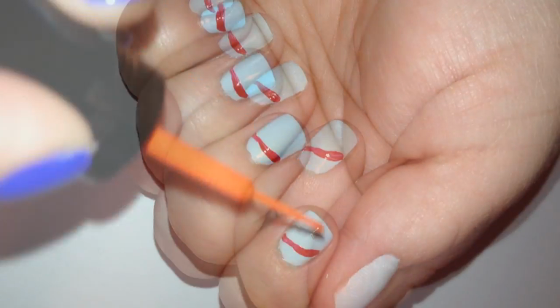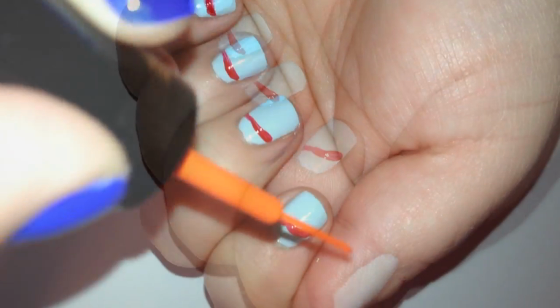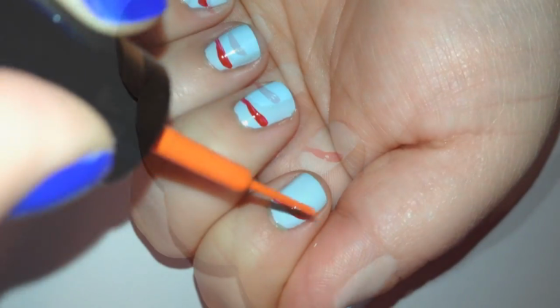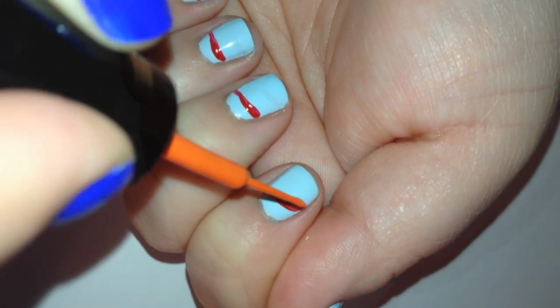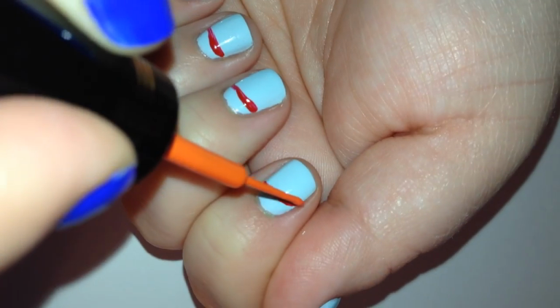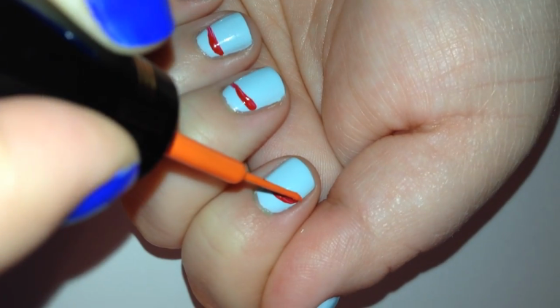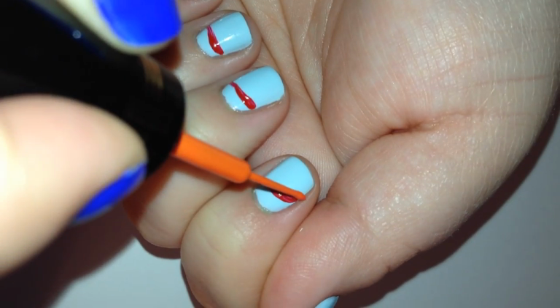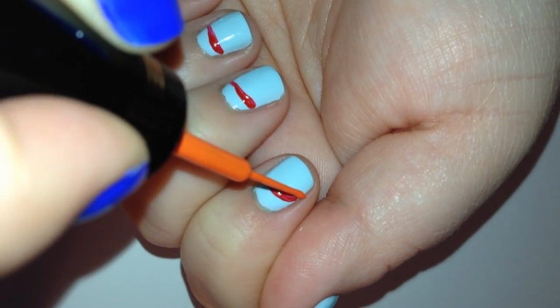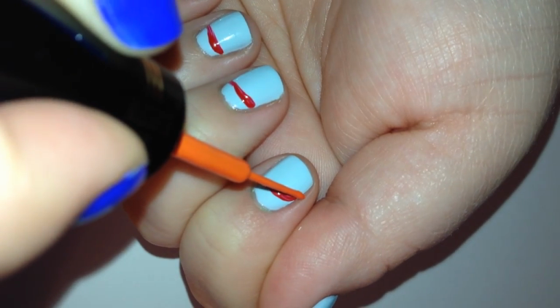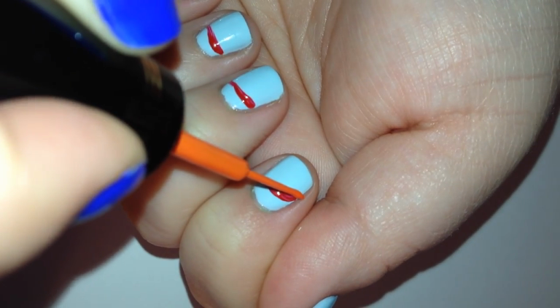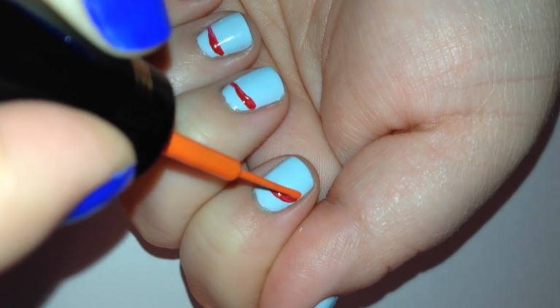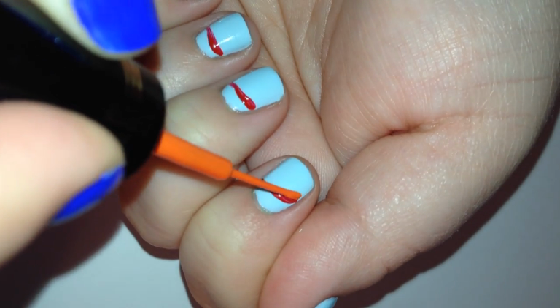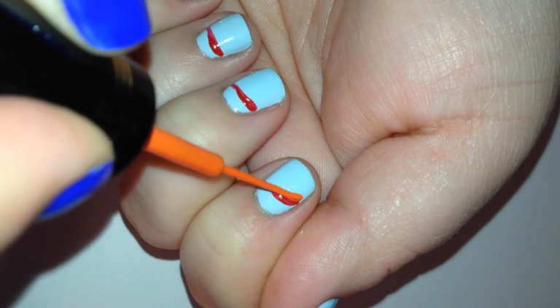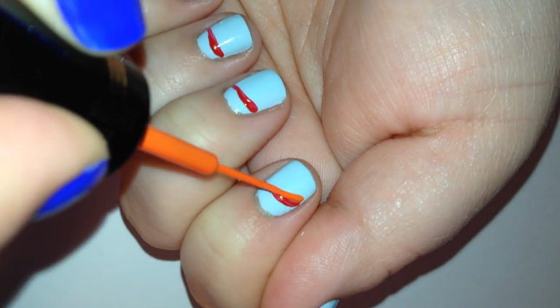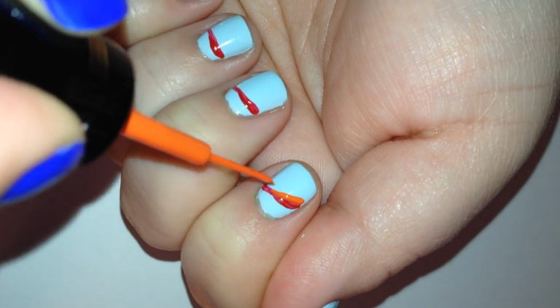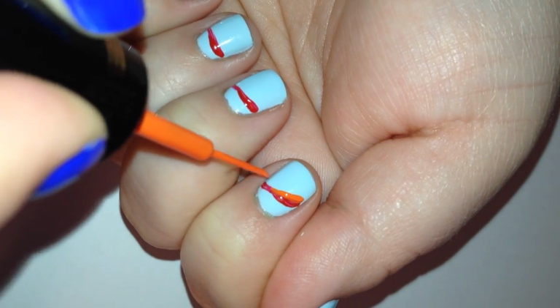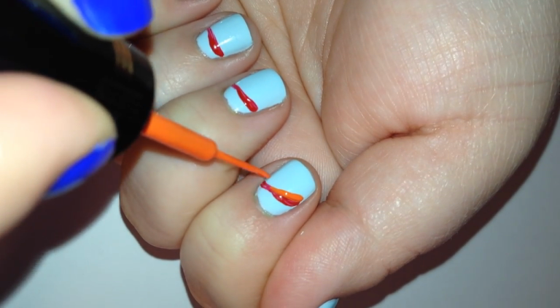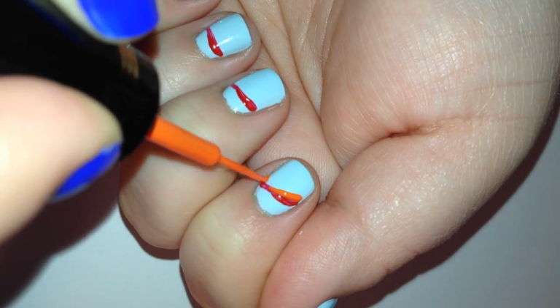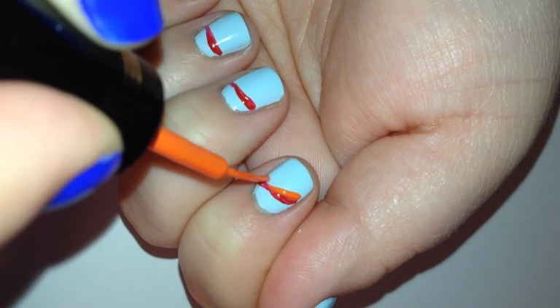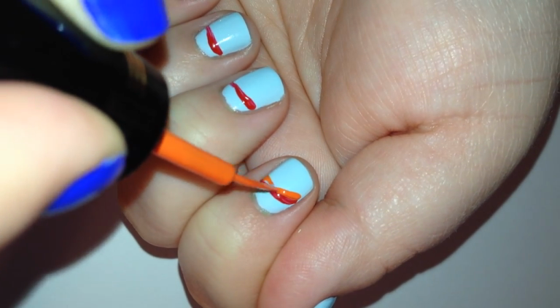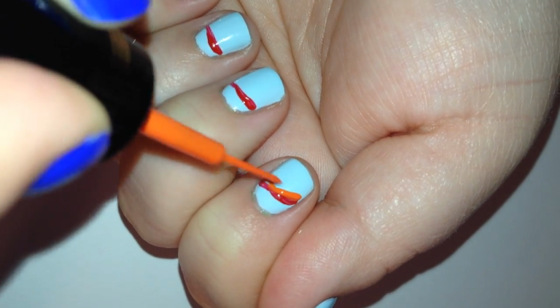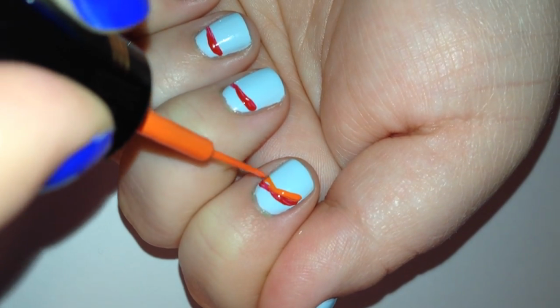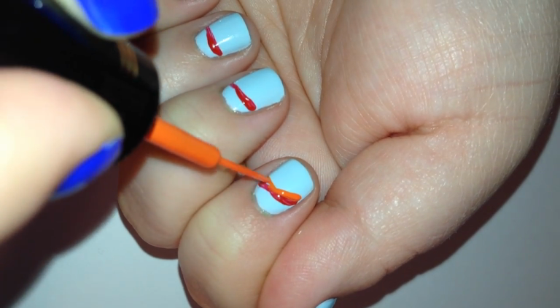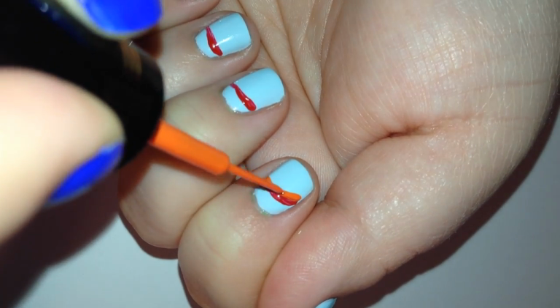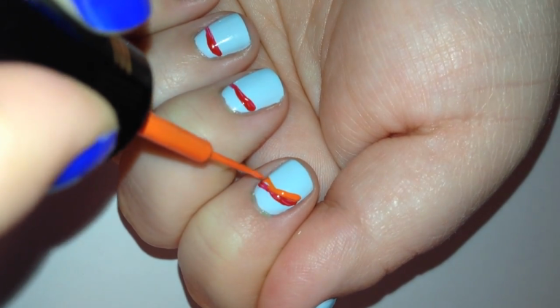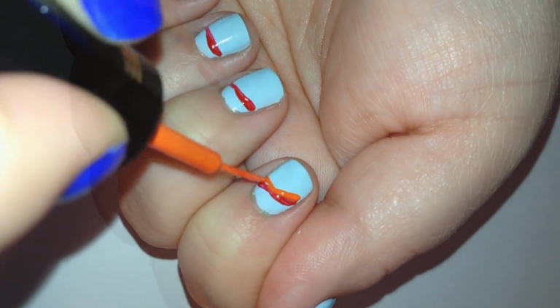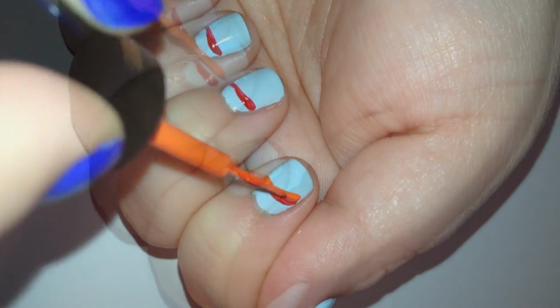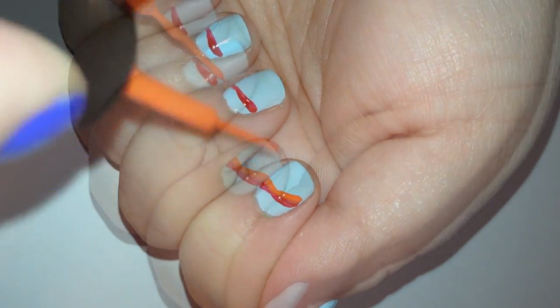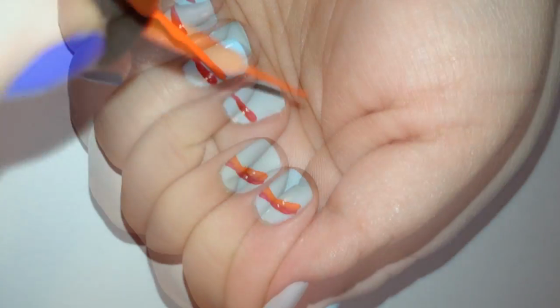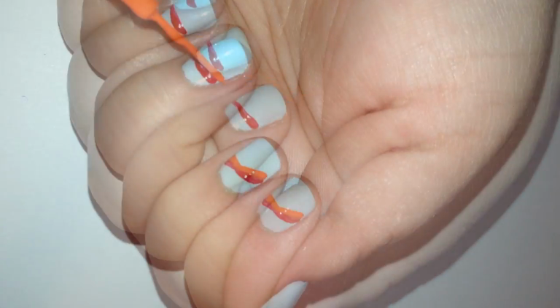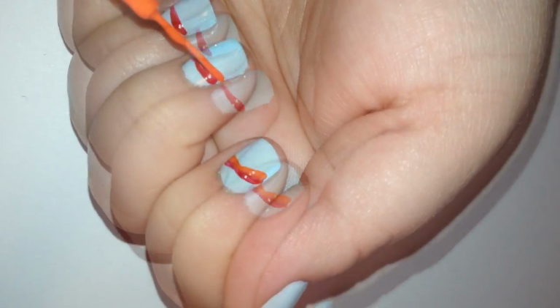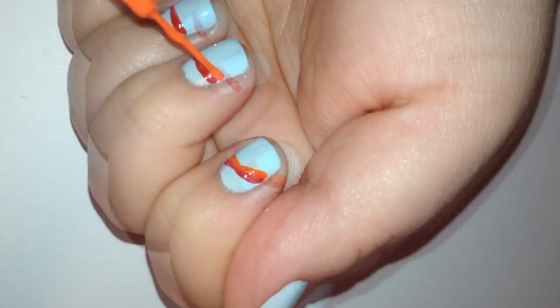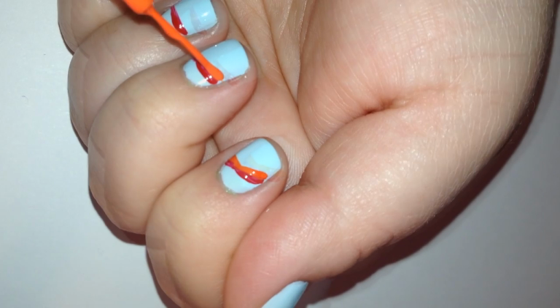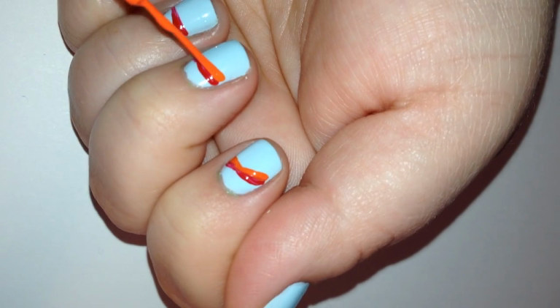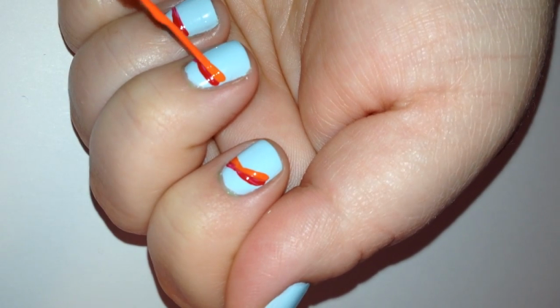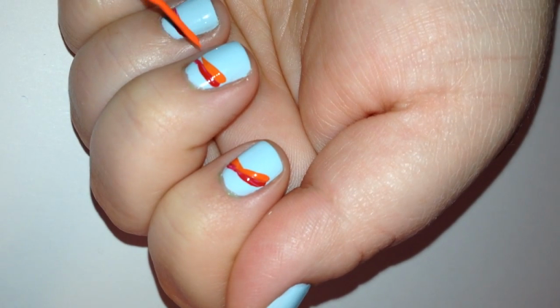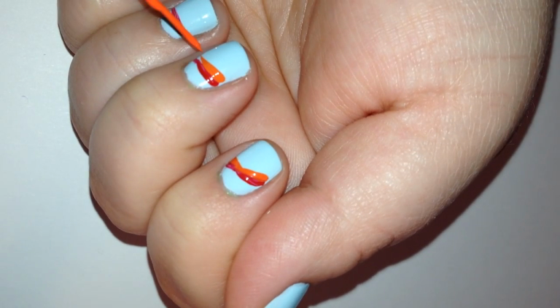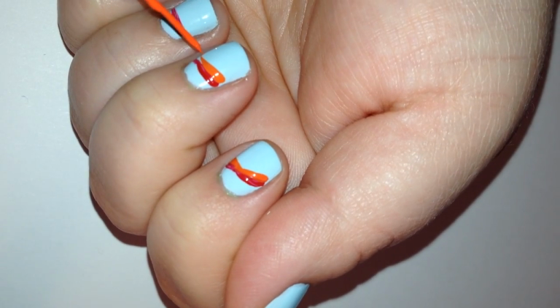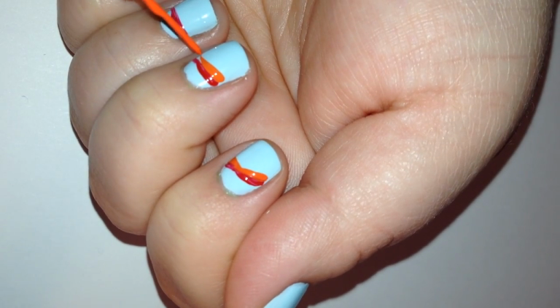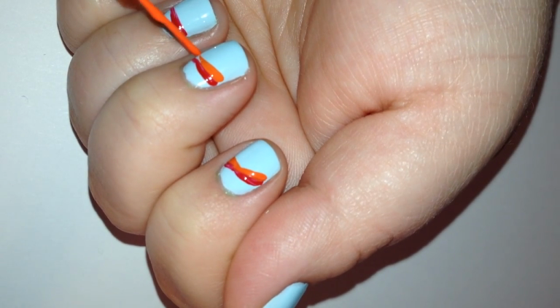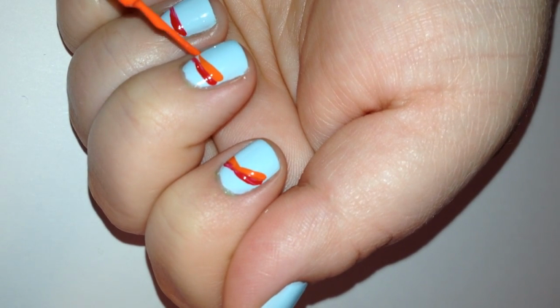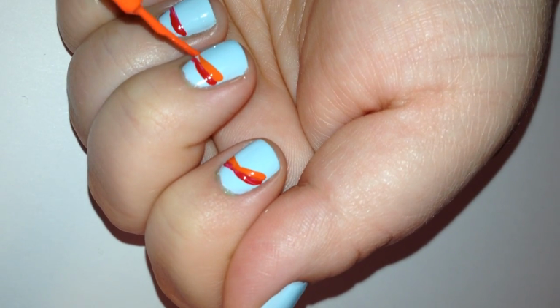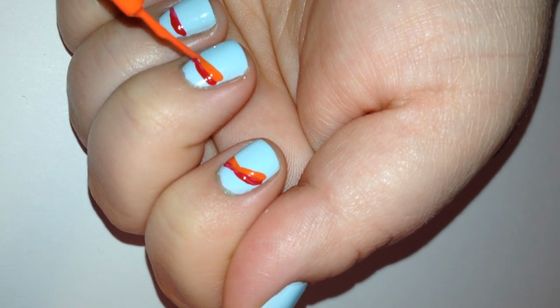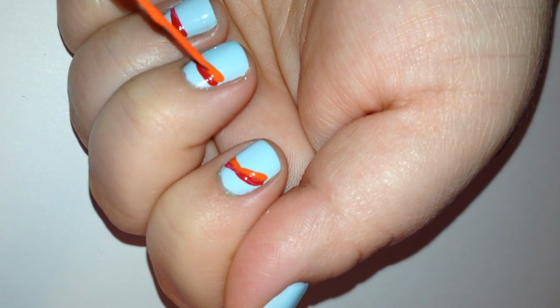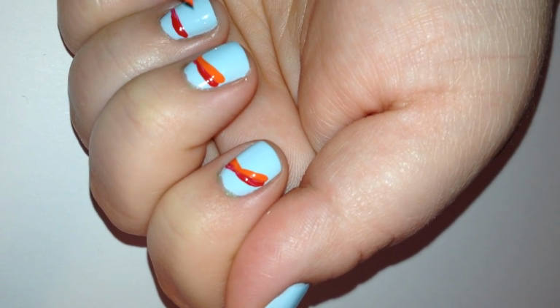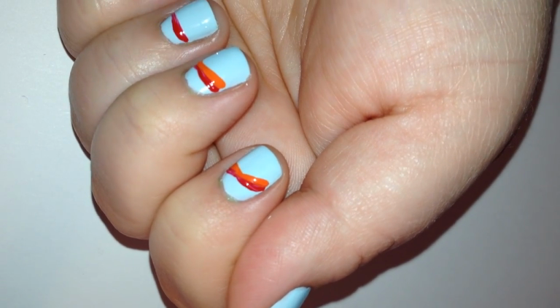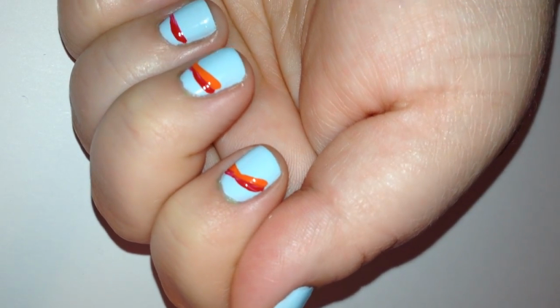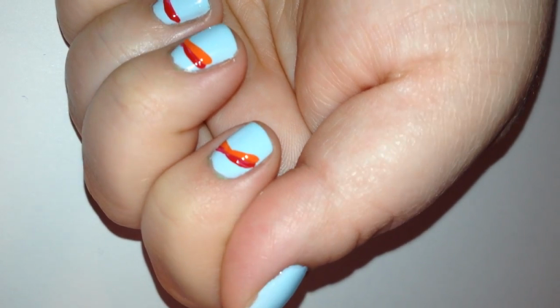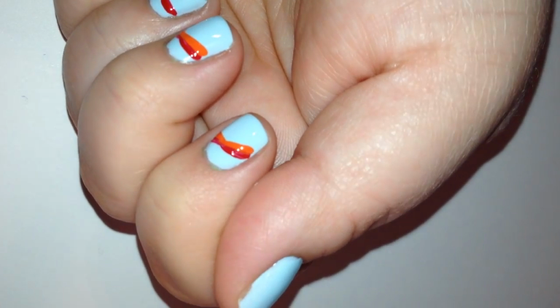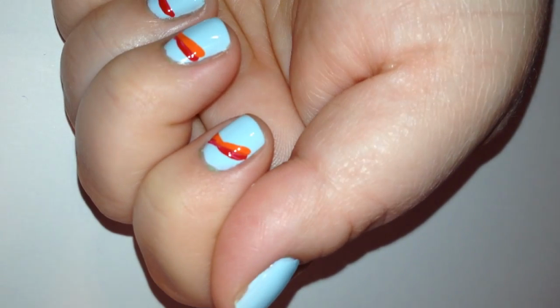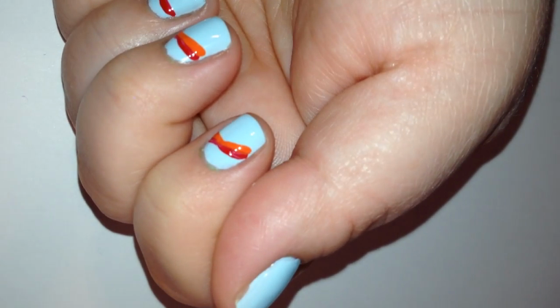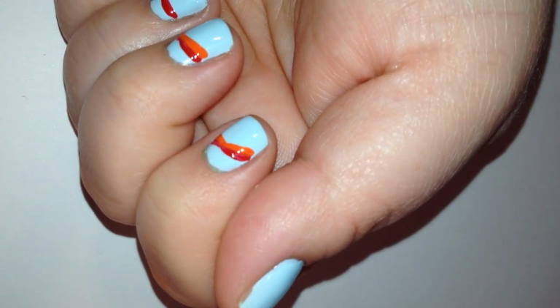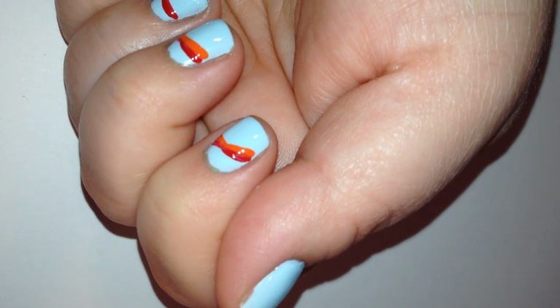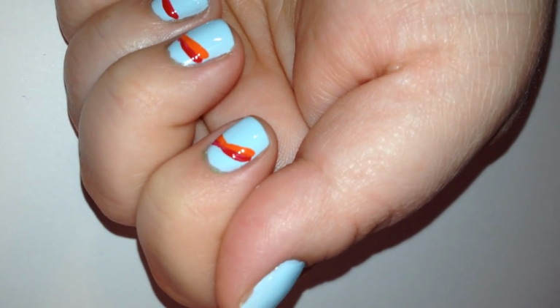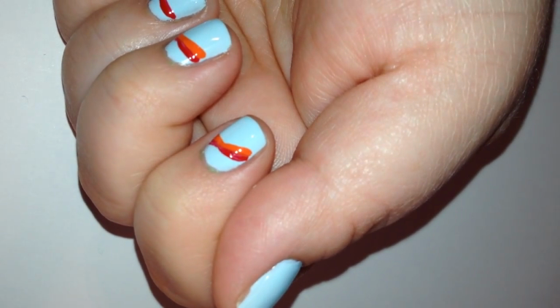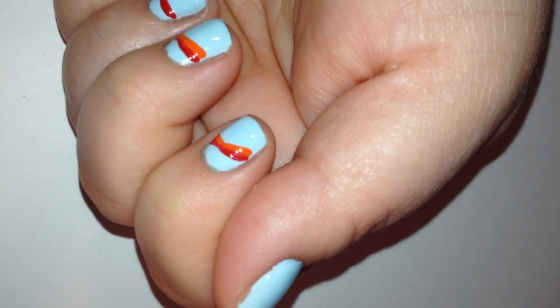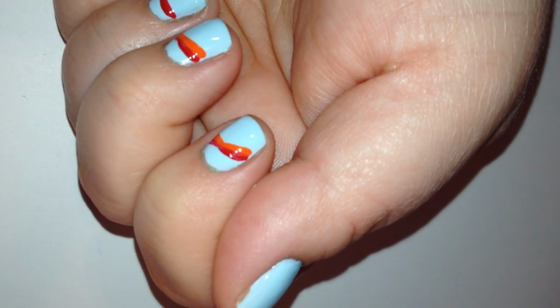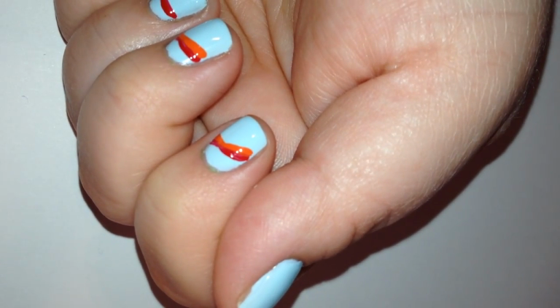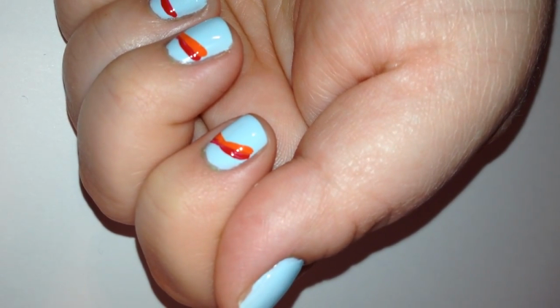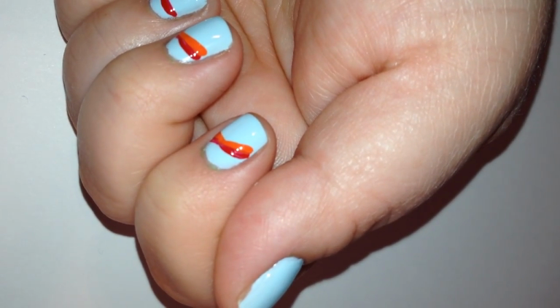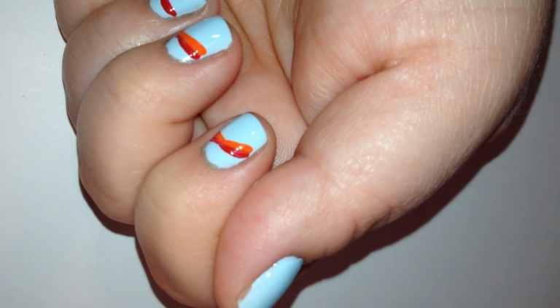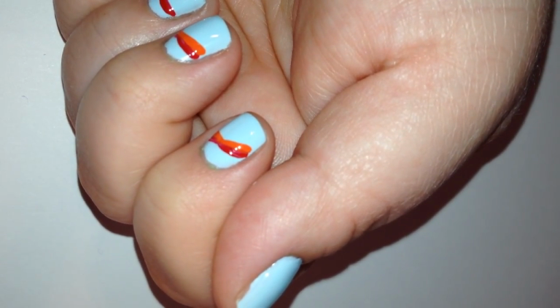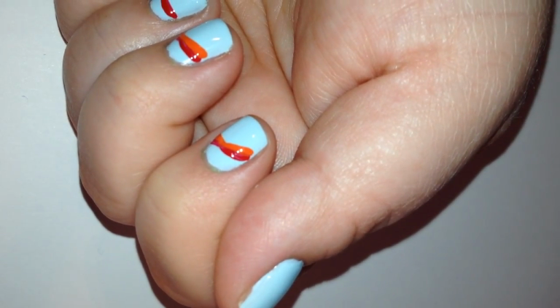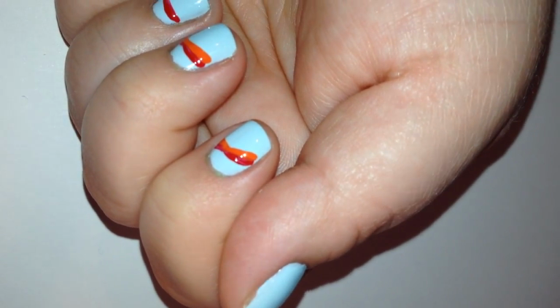You're just going to make a curved line of each of the colors — red, orange, yellow, green, blue, purple — on your nails.